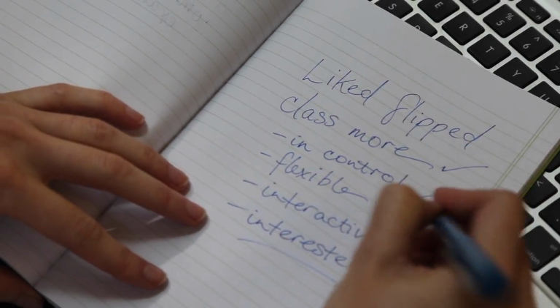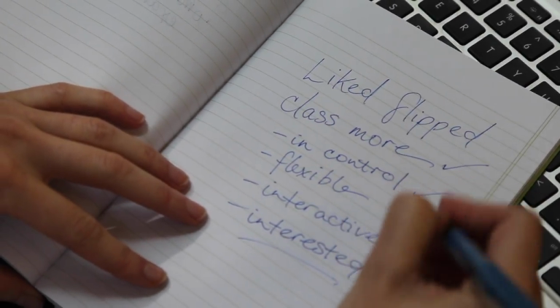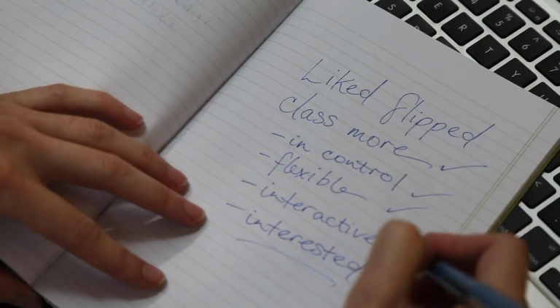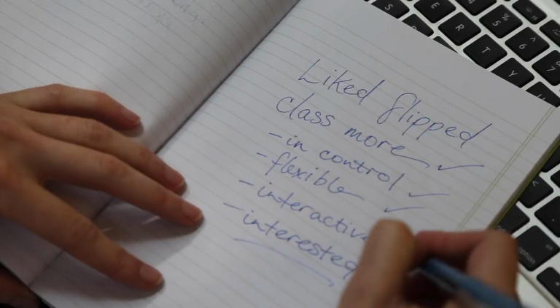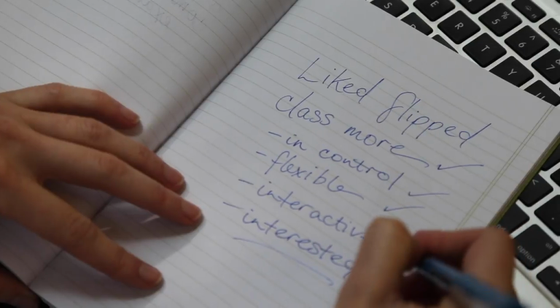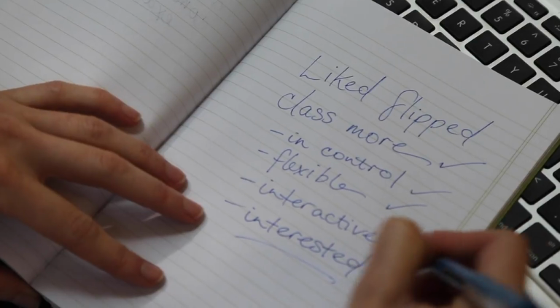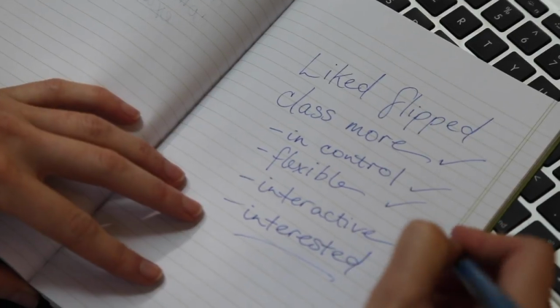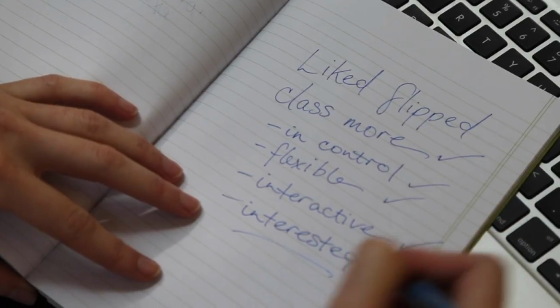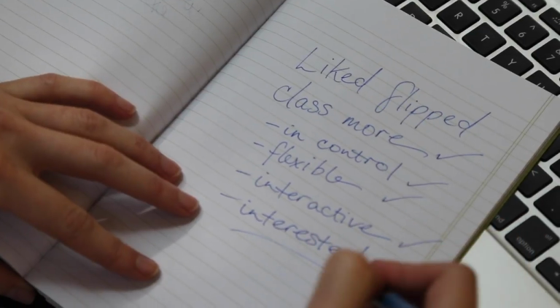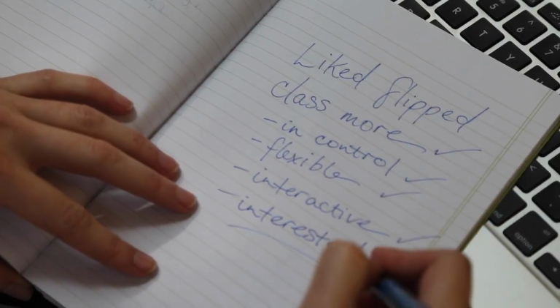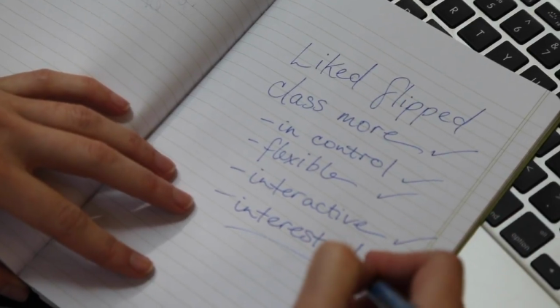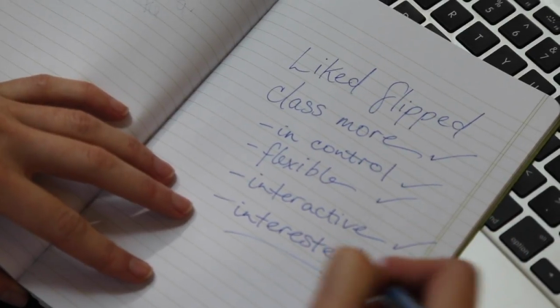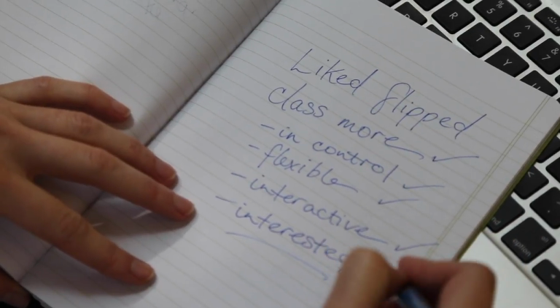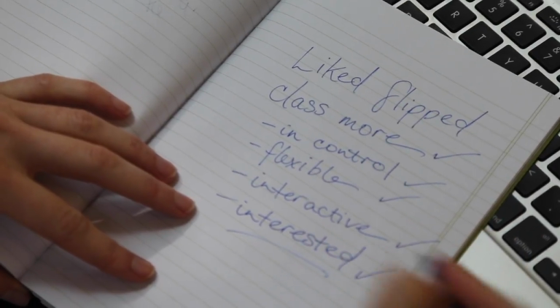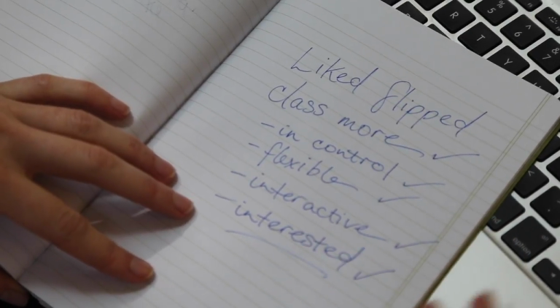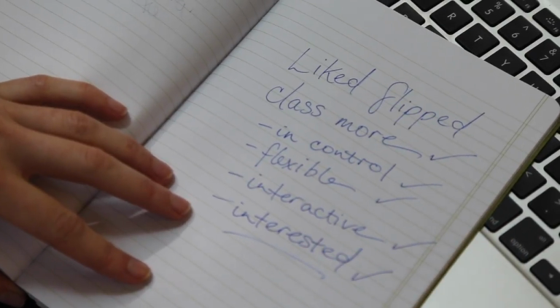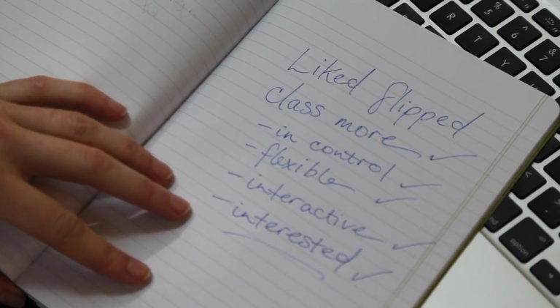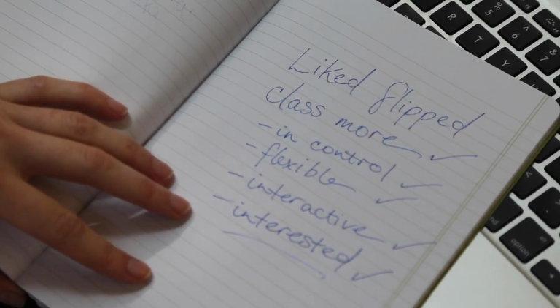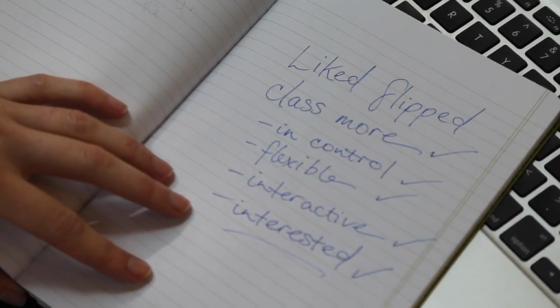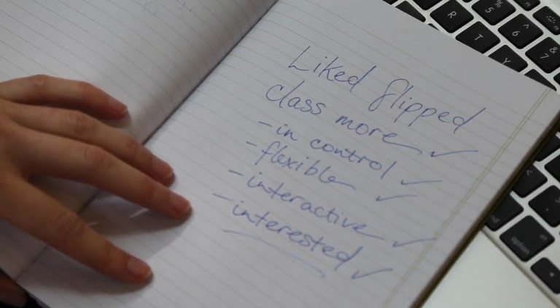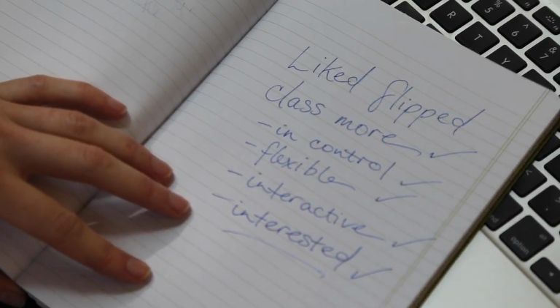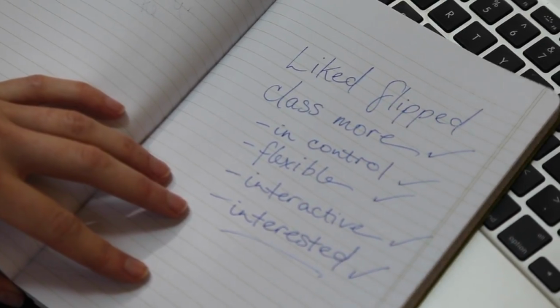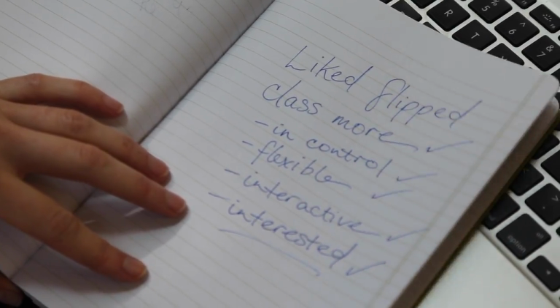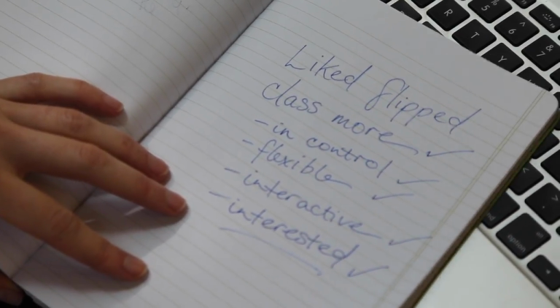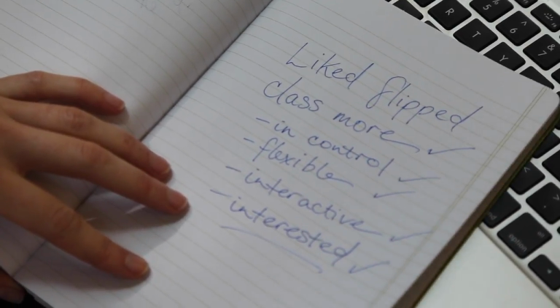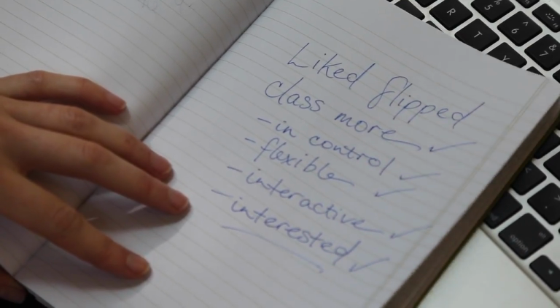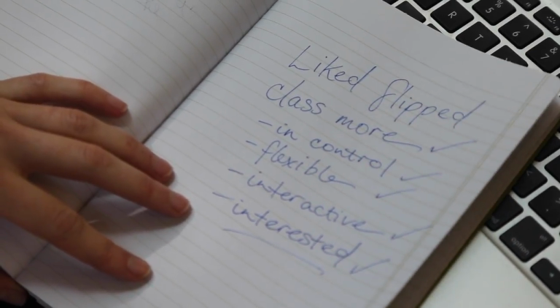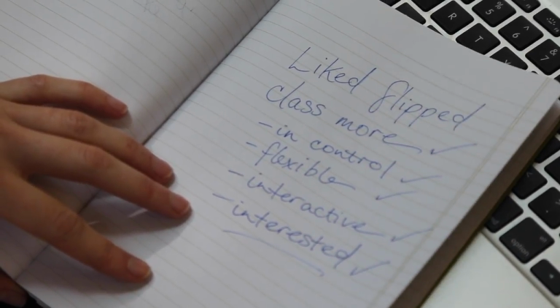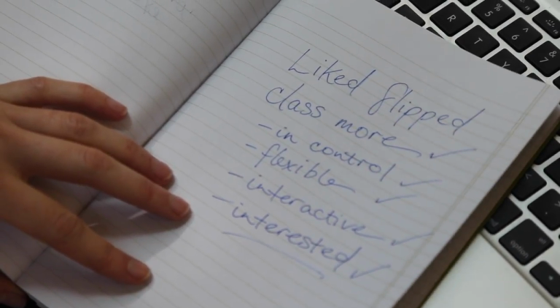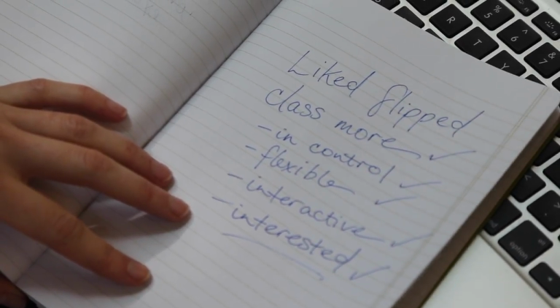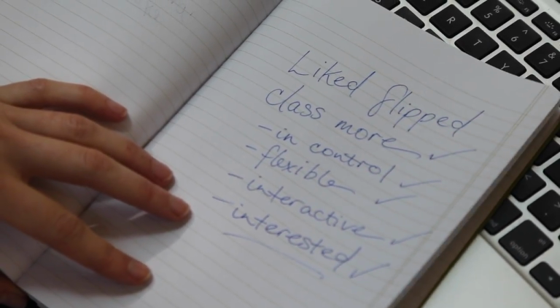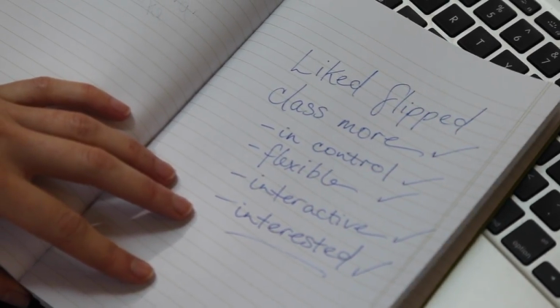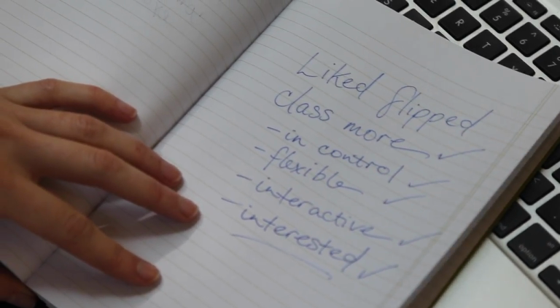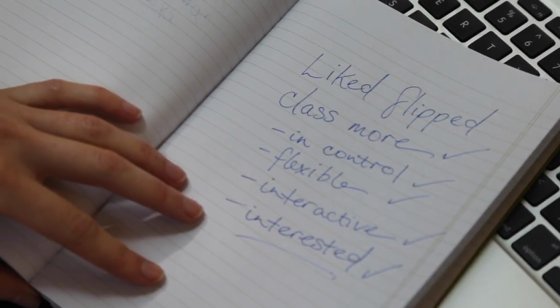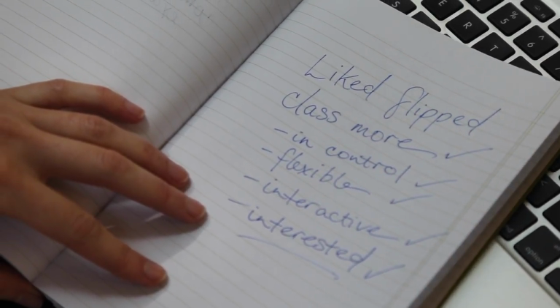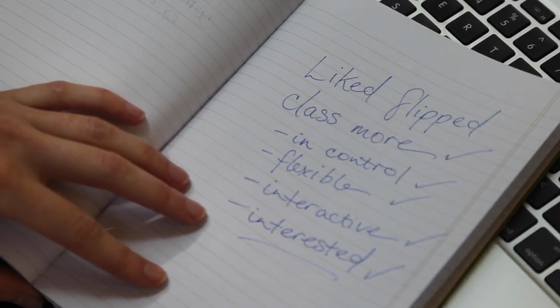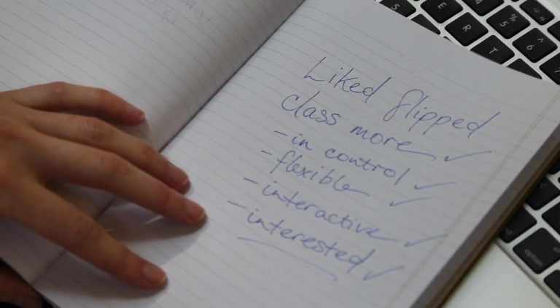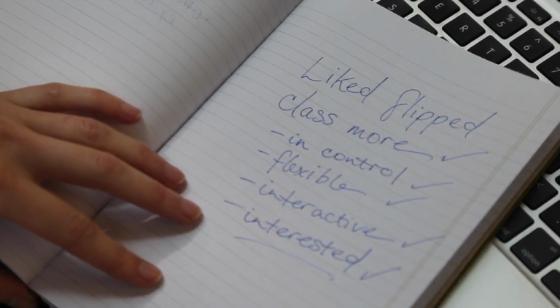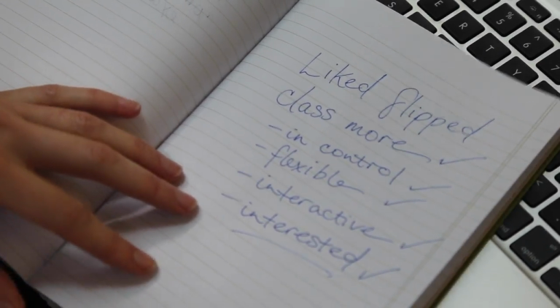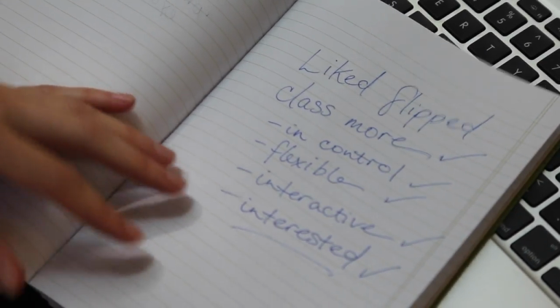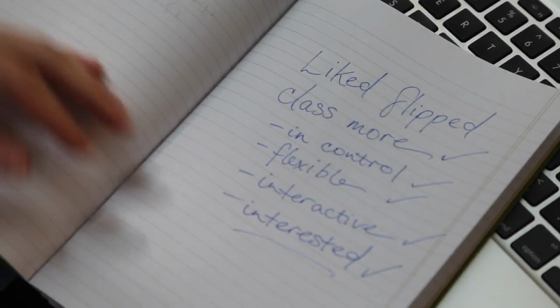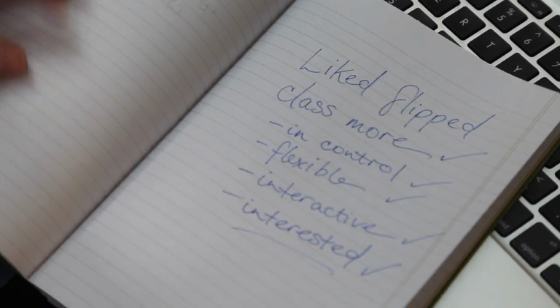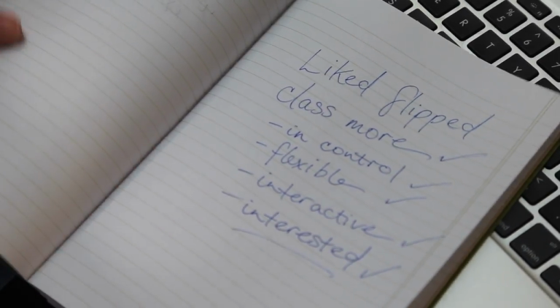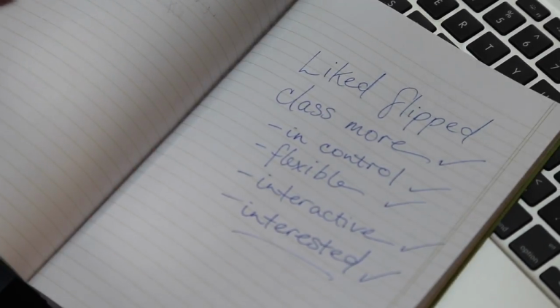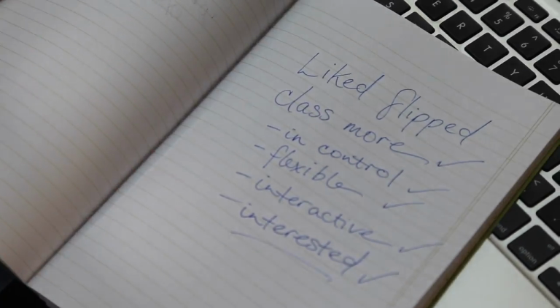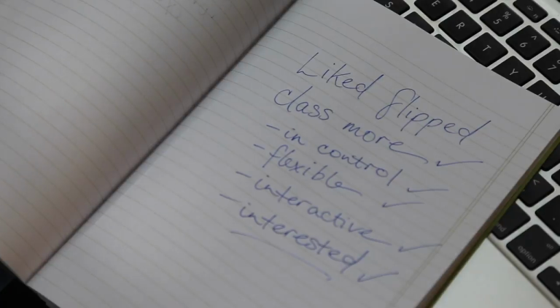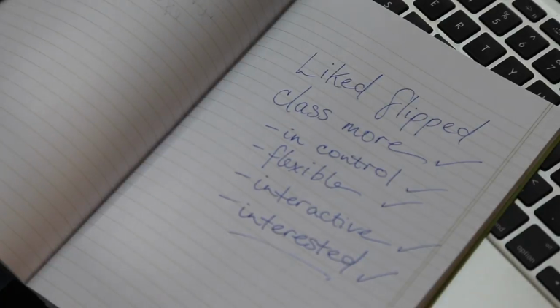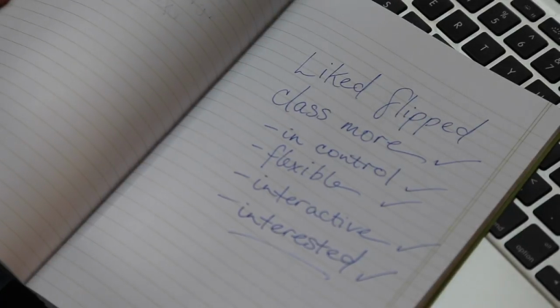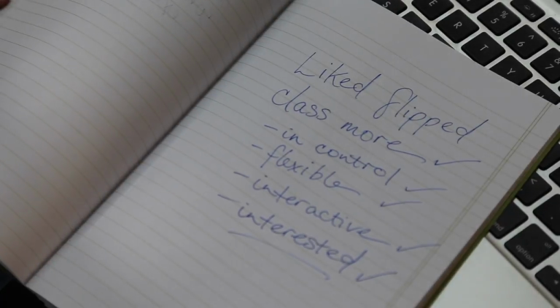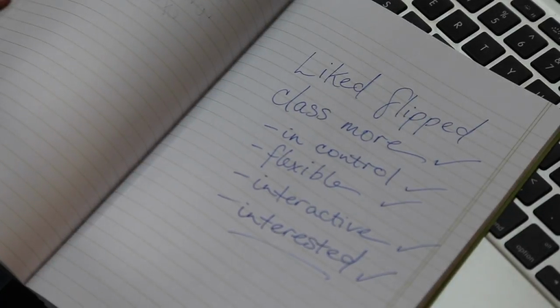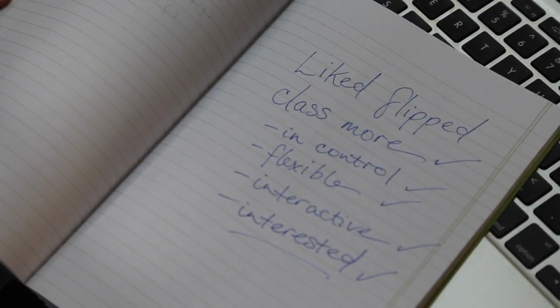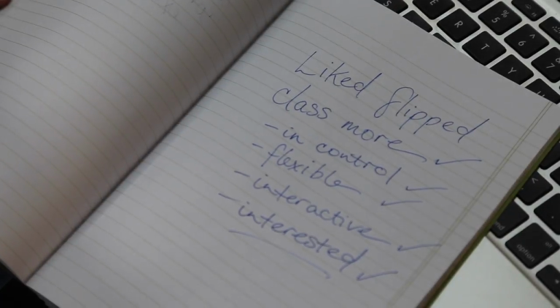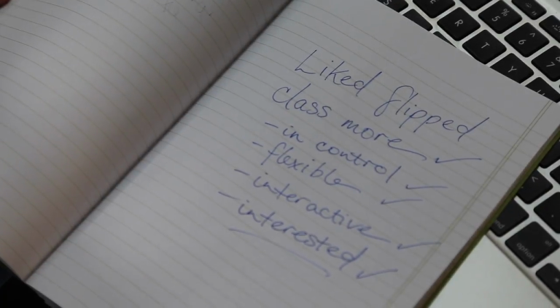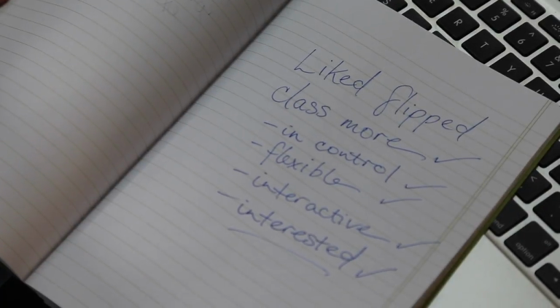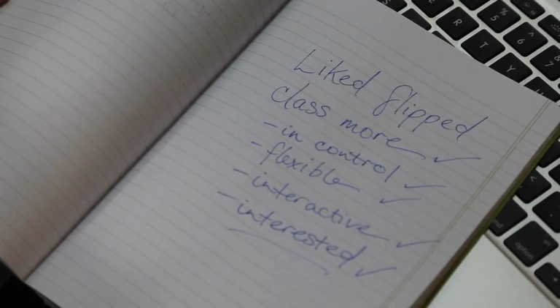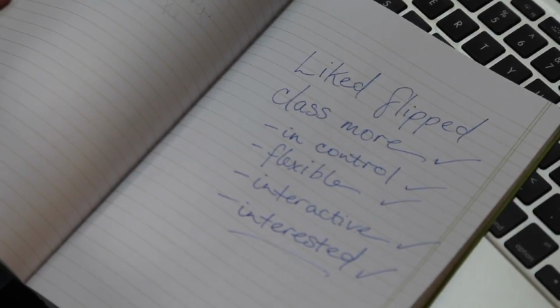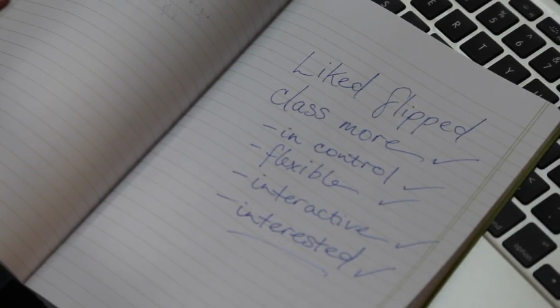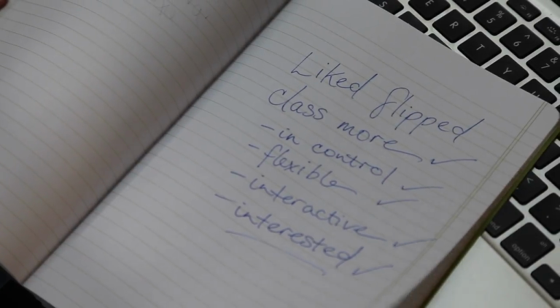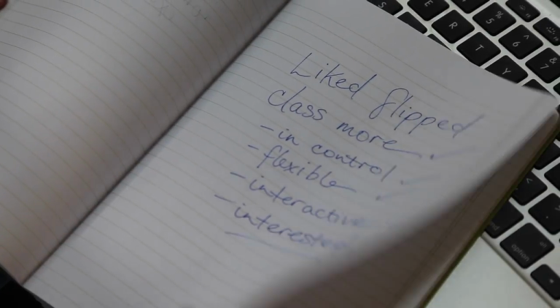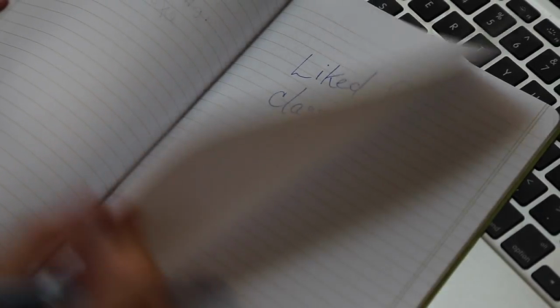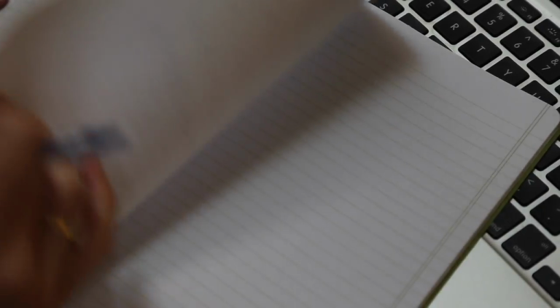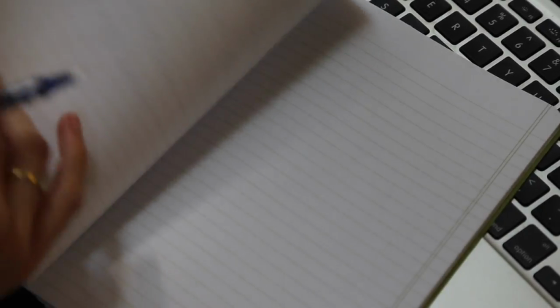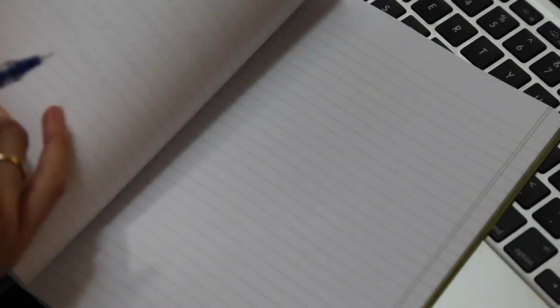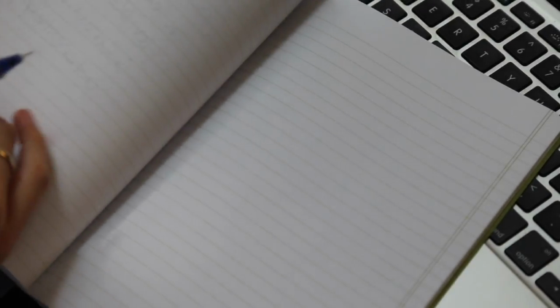Students said they liked the flipped classroom more. They appreciated the control, flexibility, and interactive nature that the format offered. They reported high interest in the subject as a result.